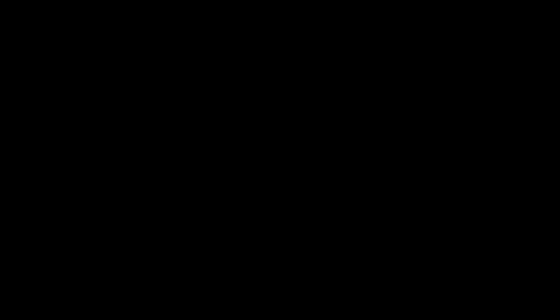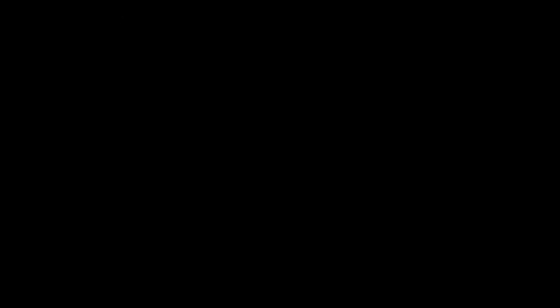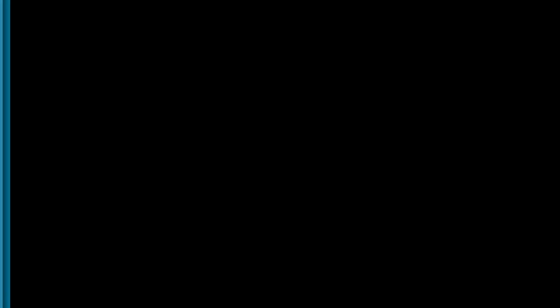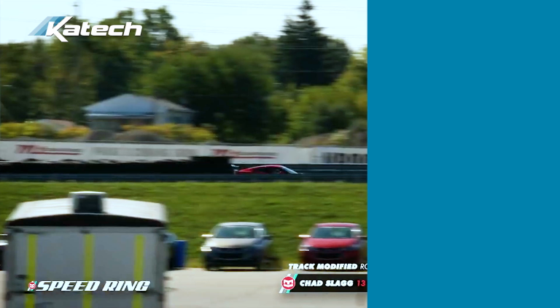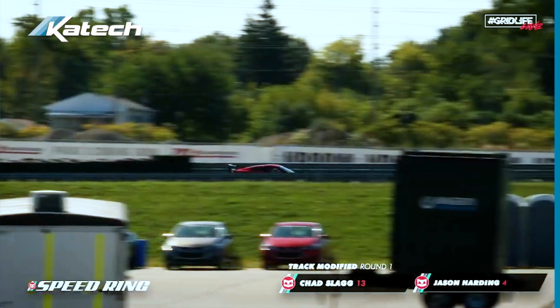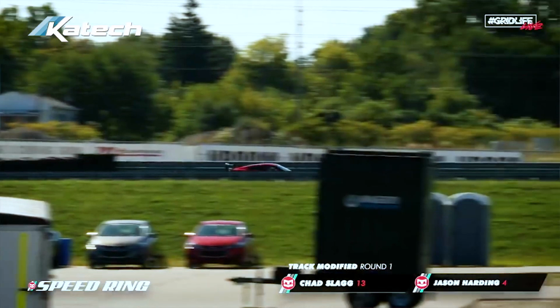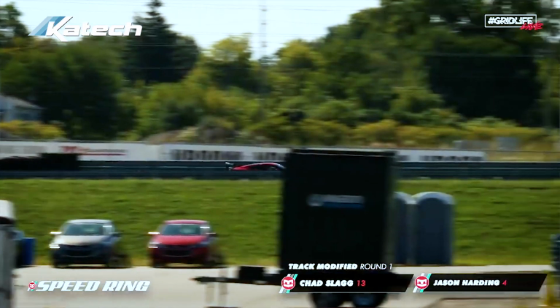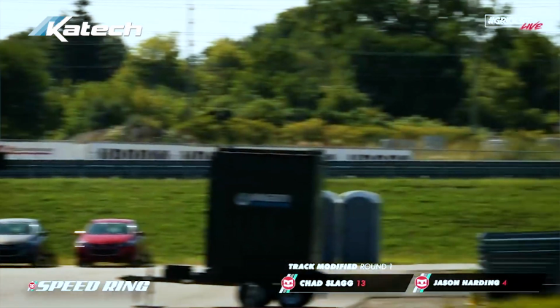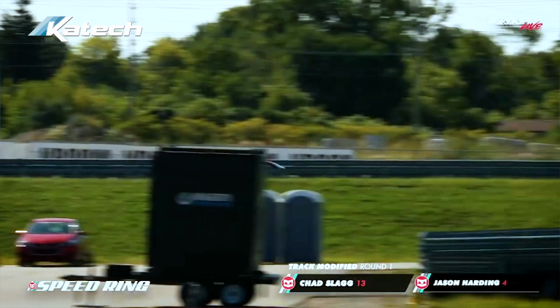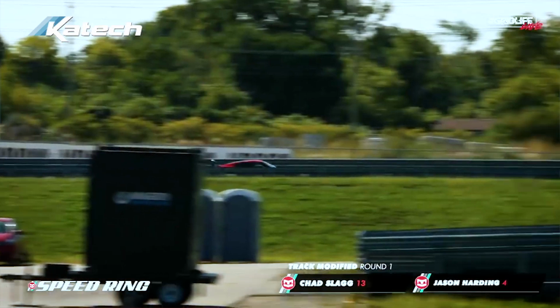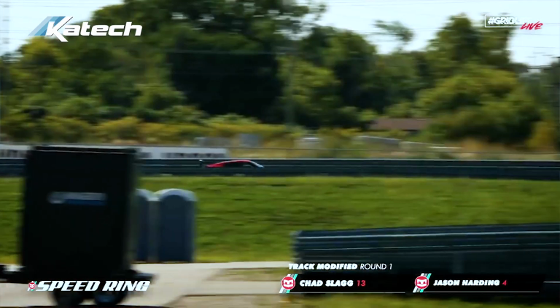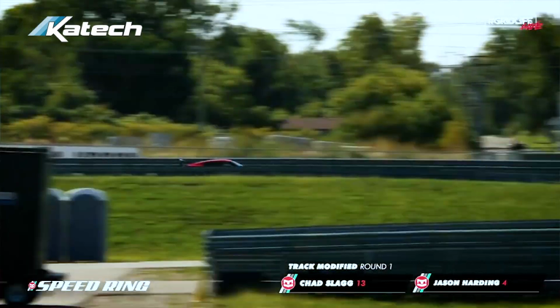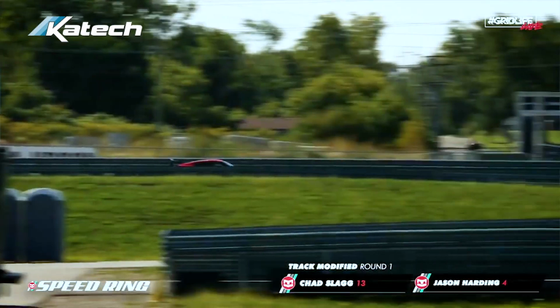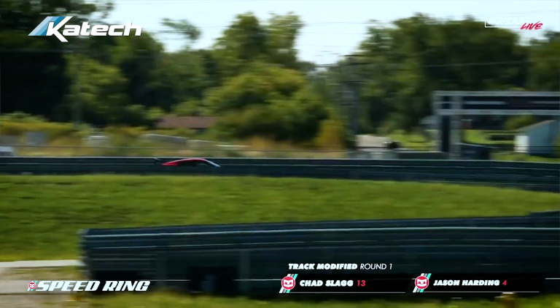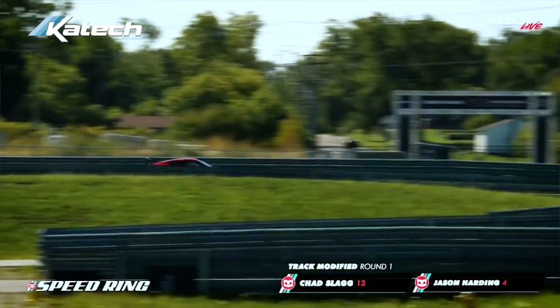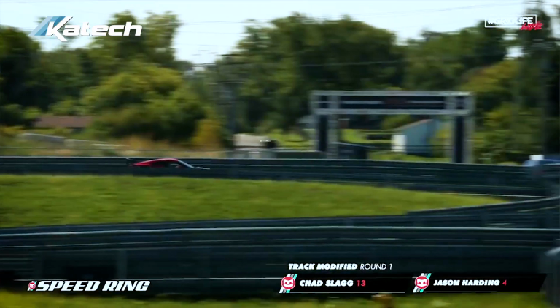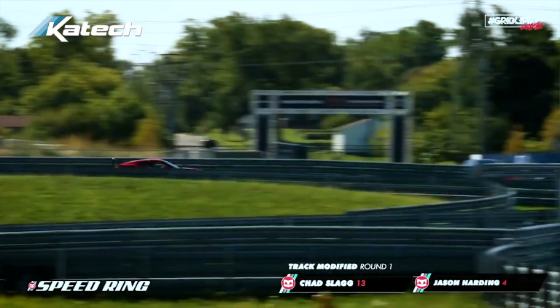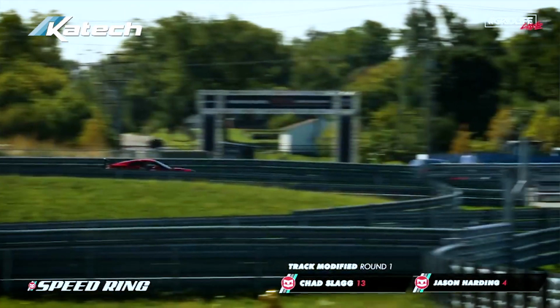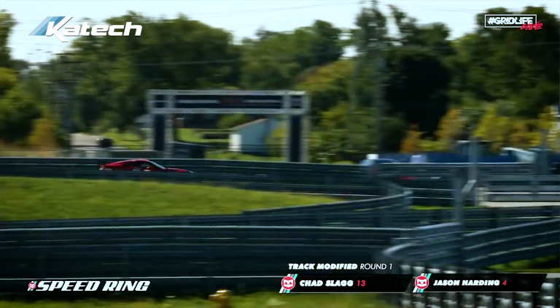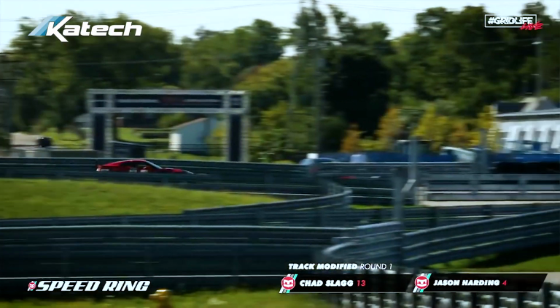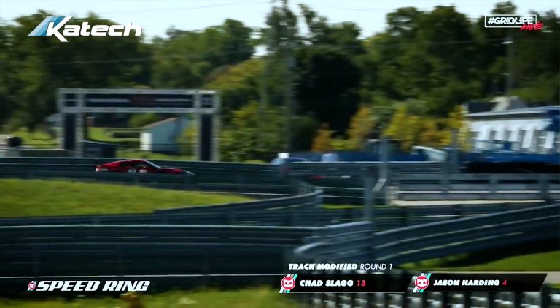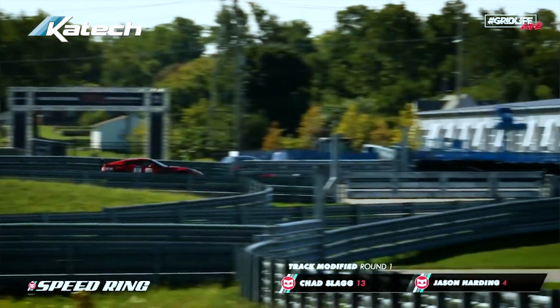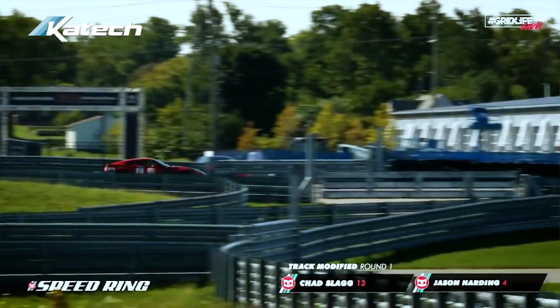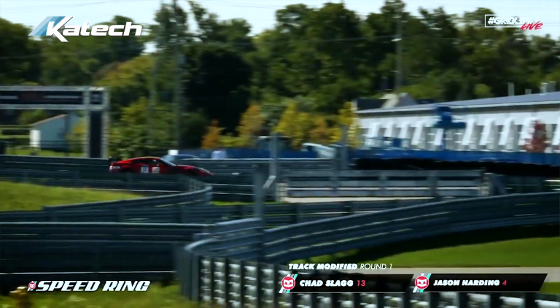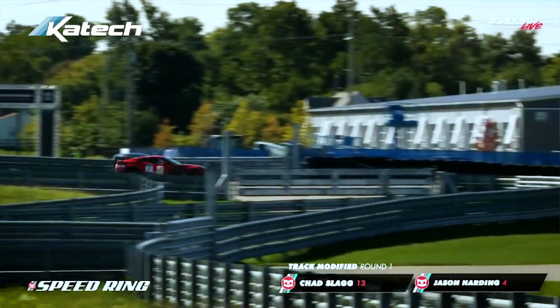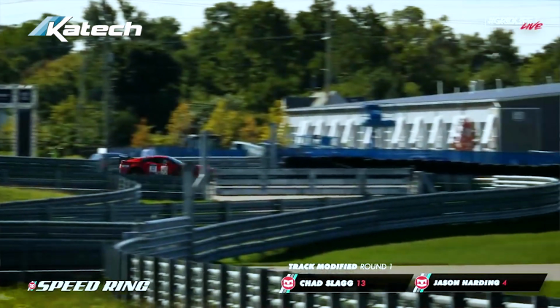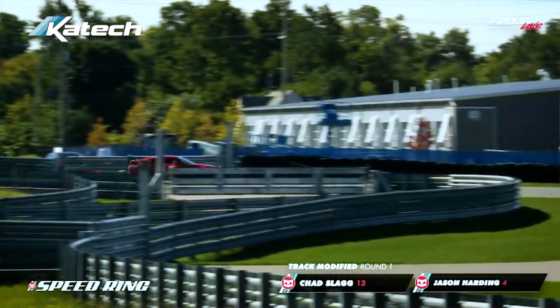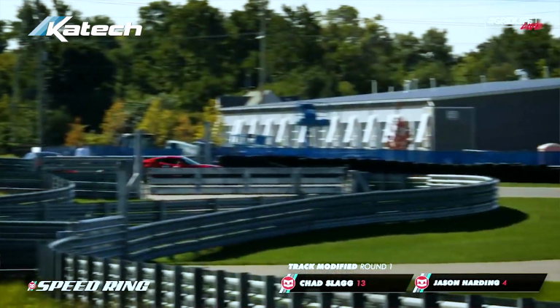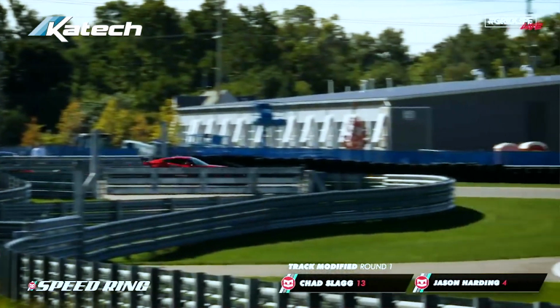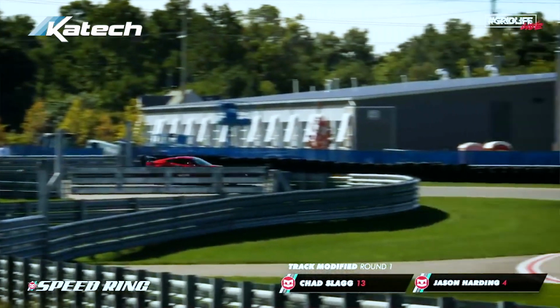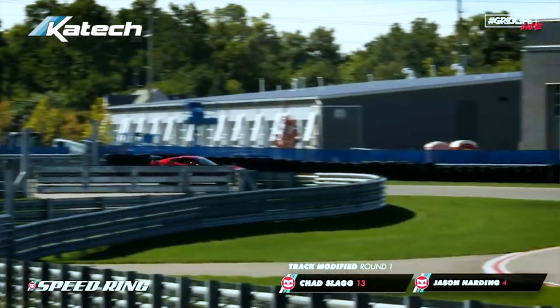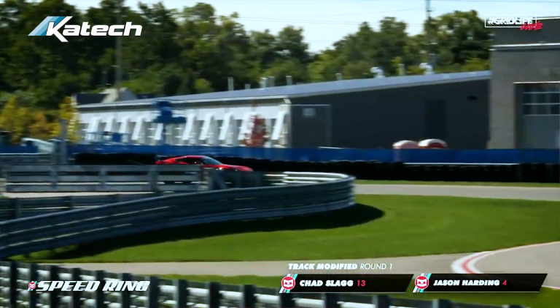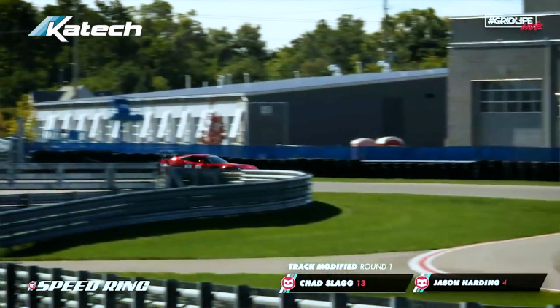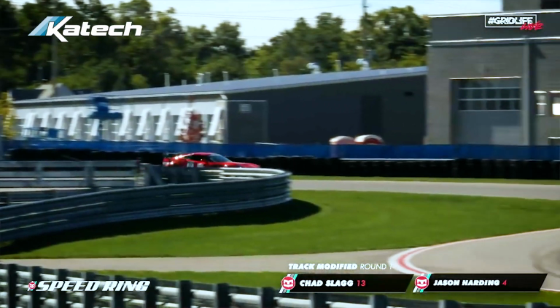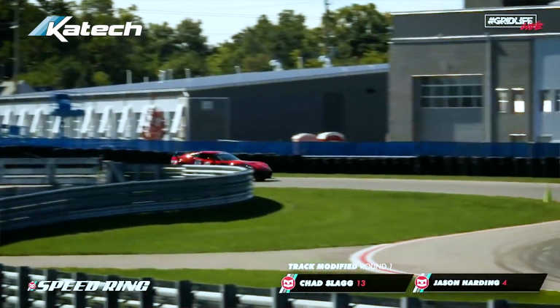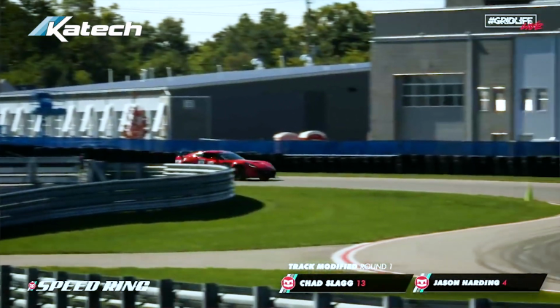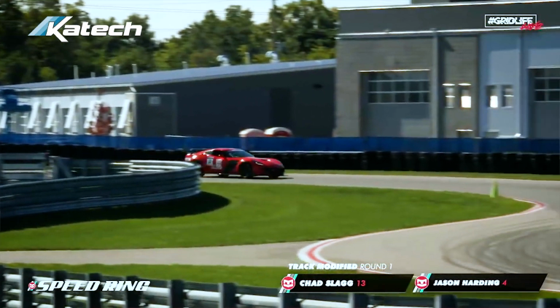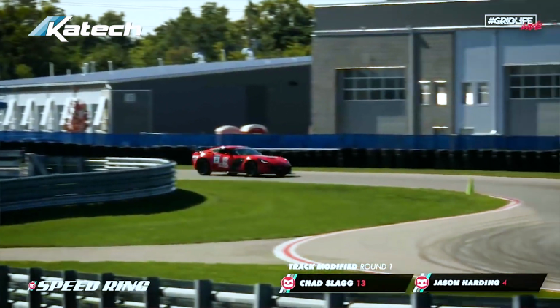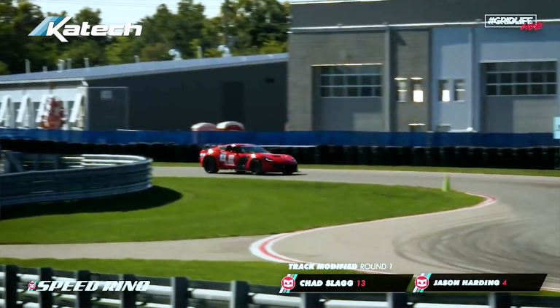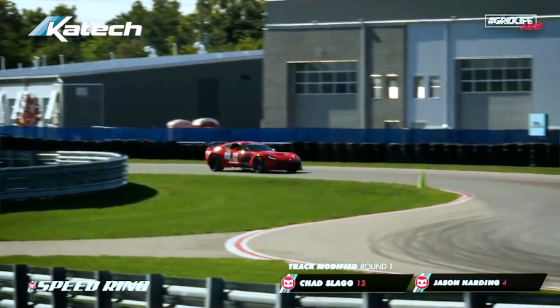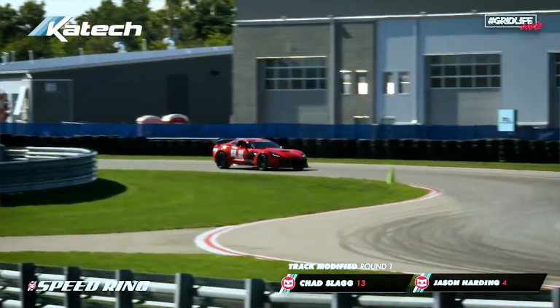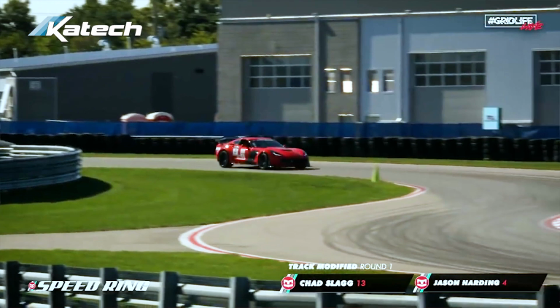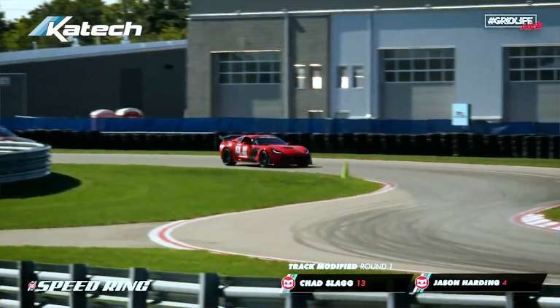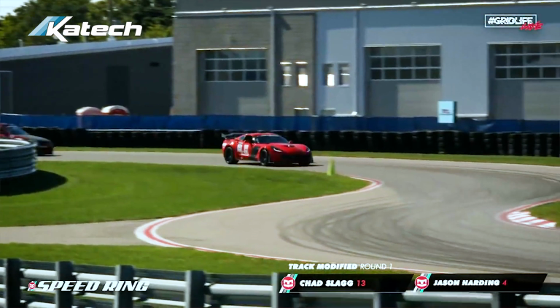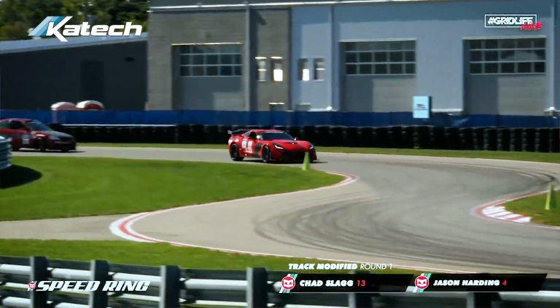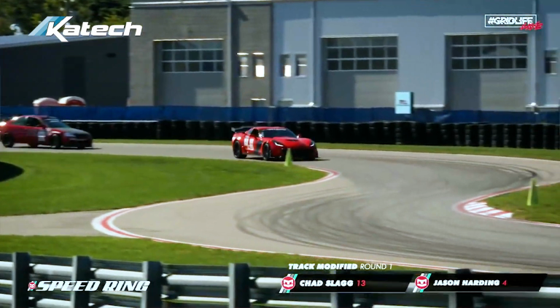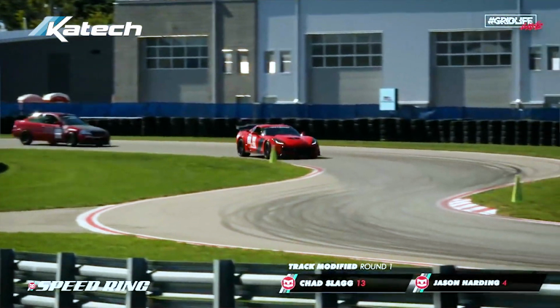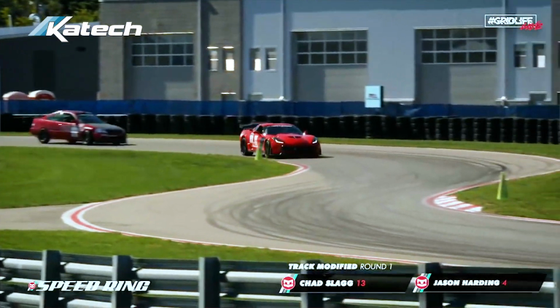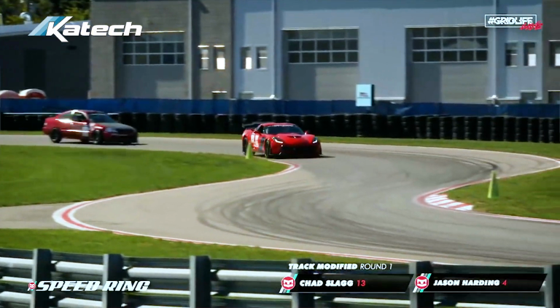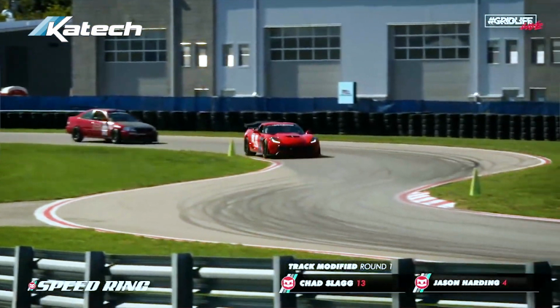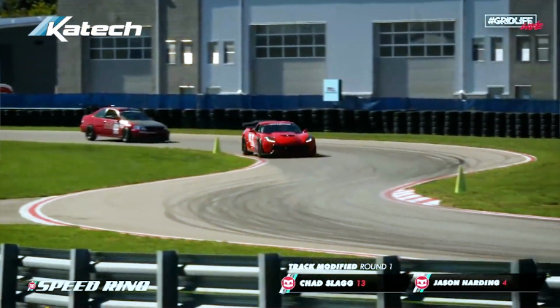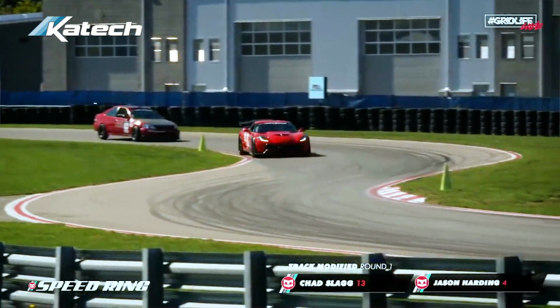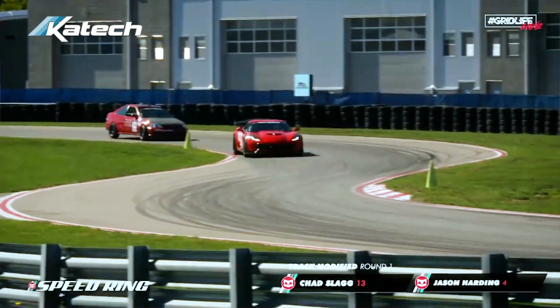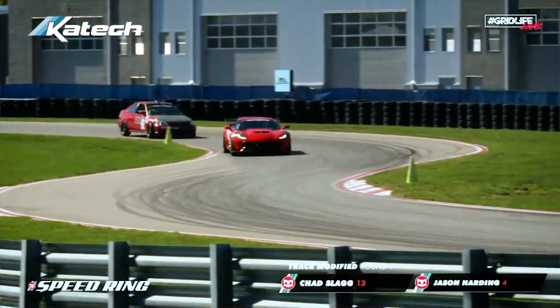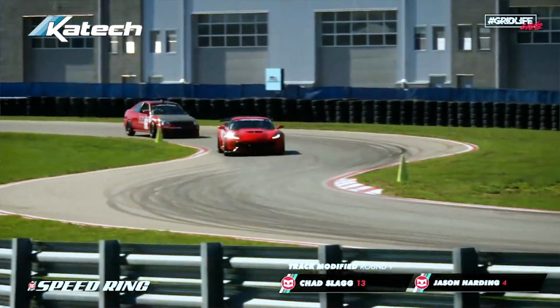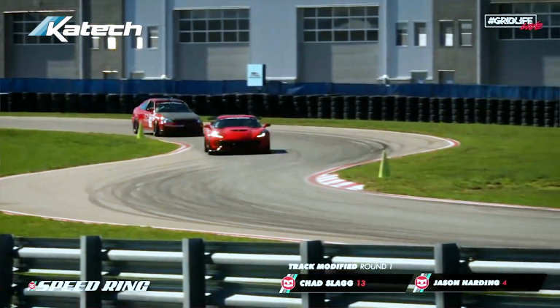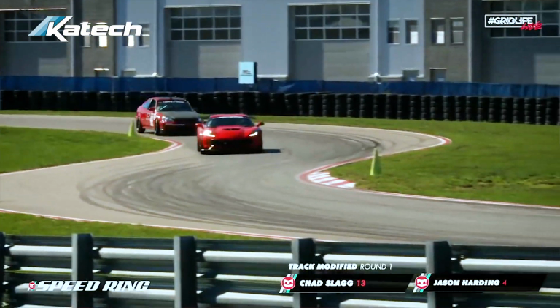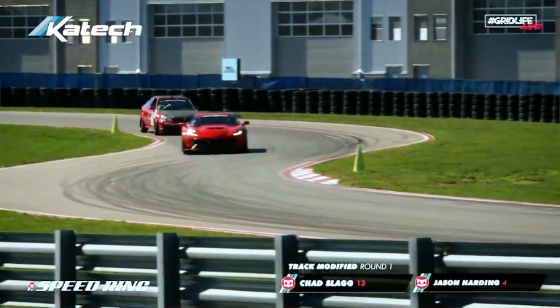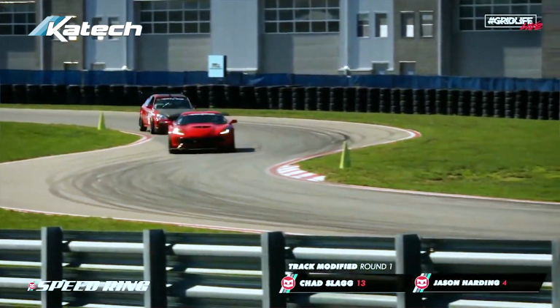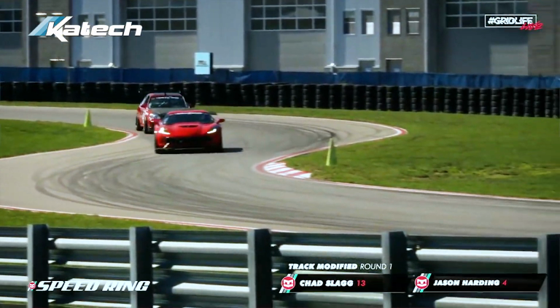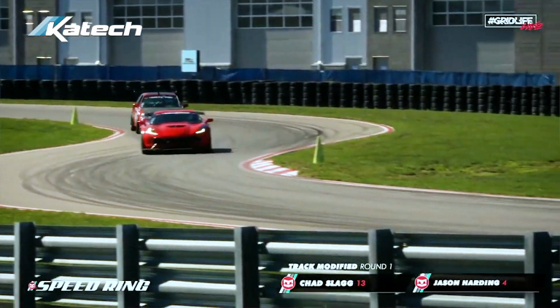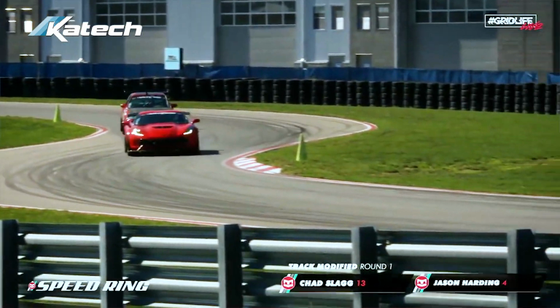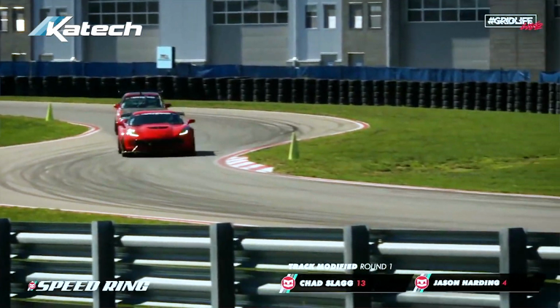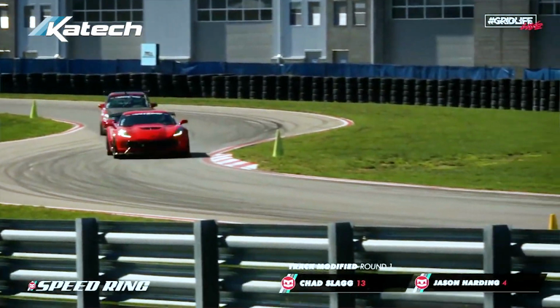Lining up for the toge battle starting through turn one — slow through turn one in second gear, and you're hard on the power through one and two.